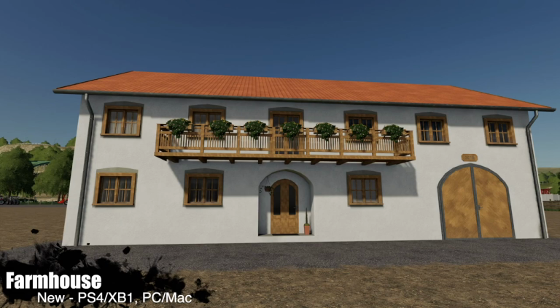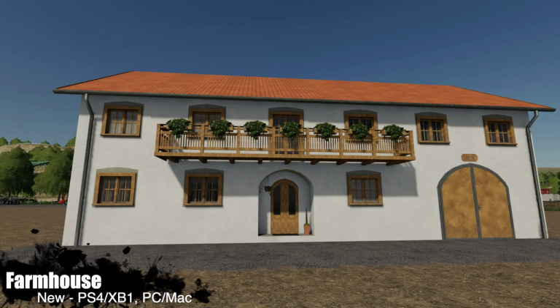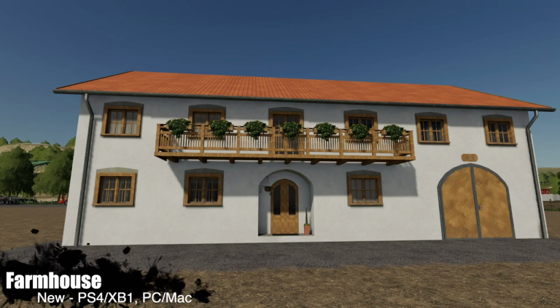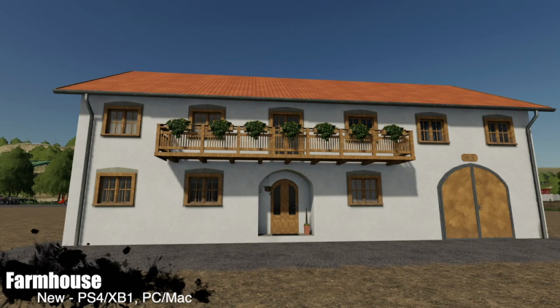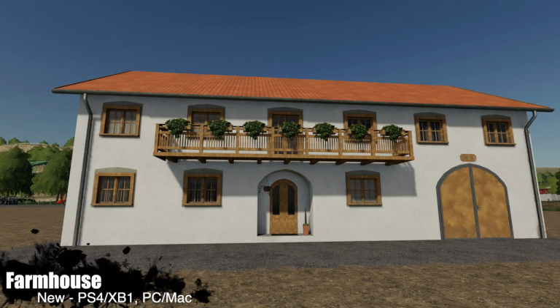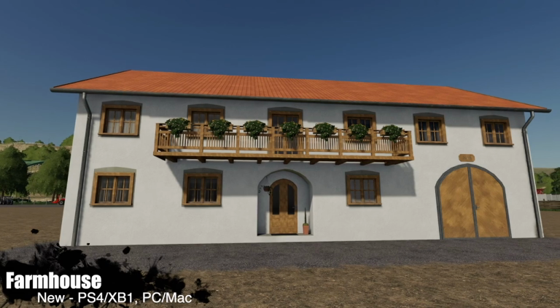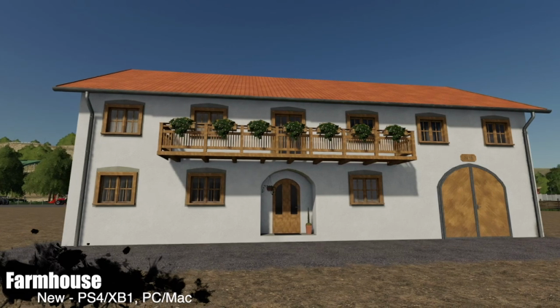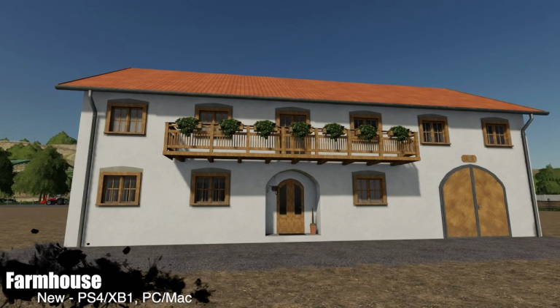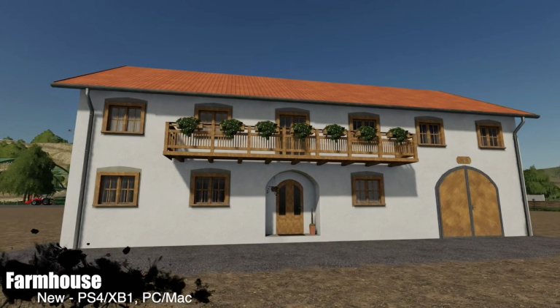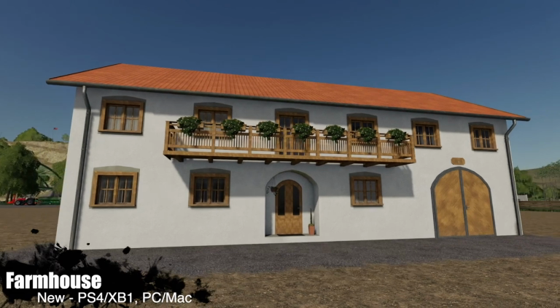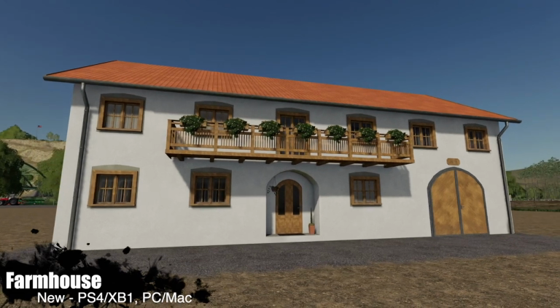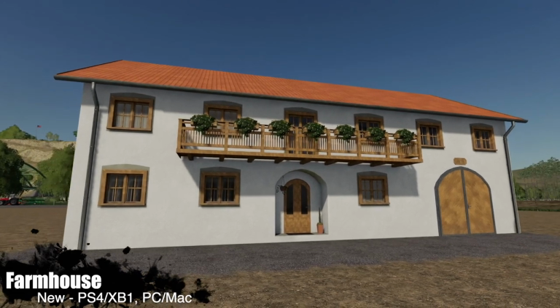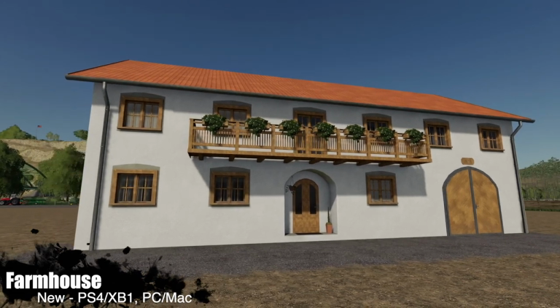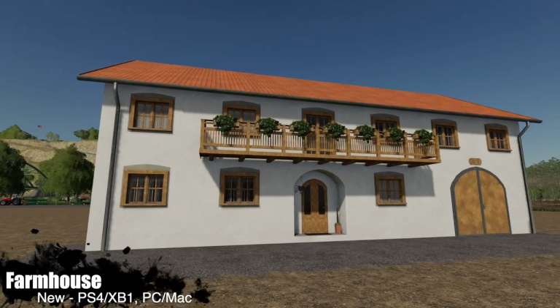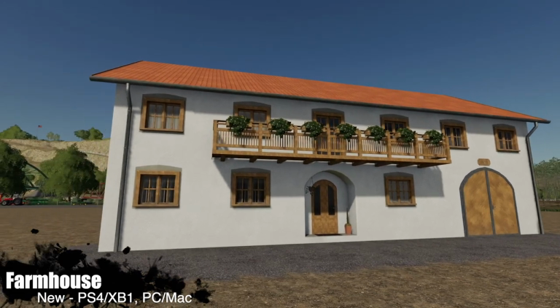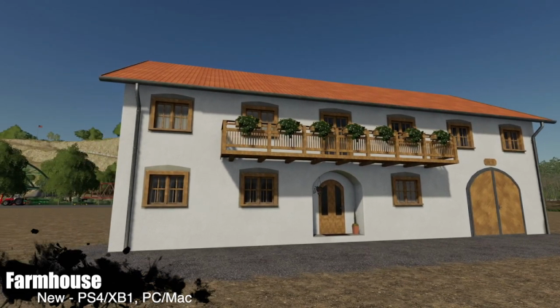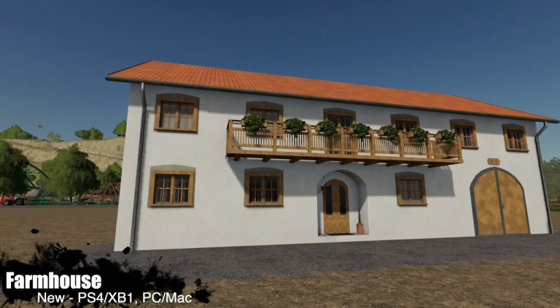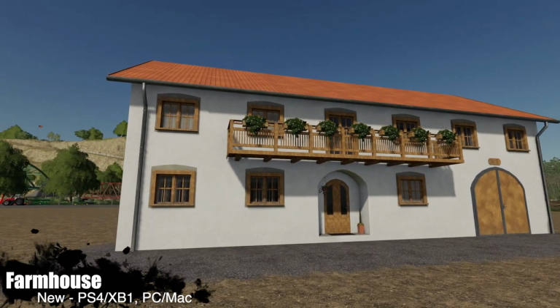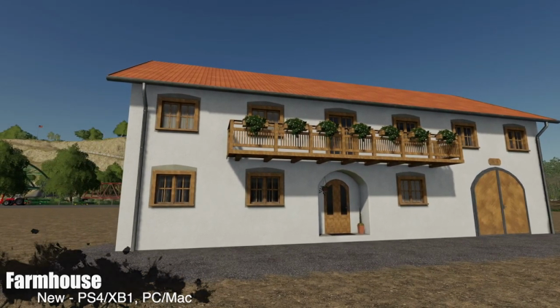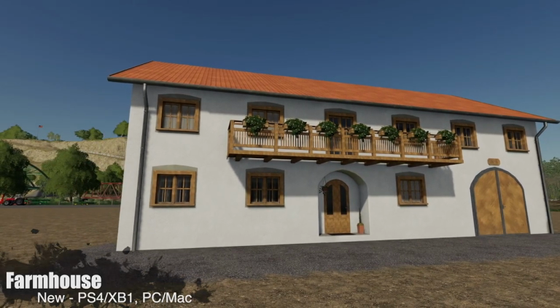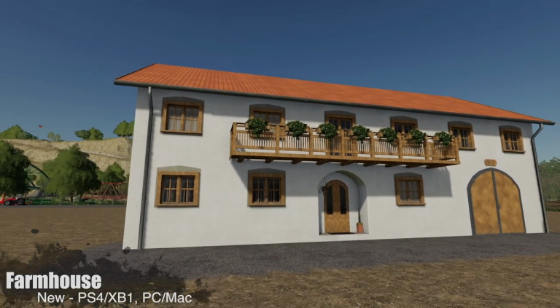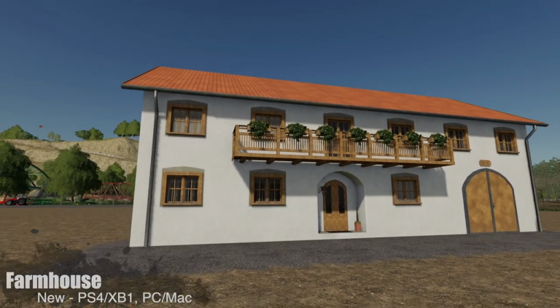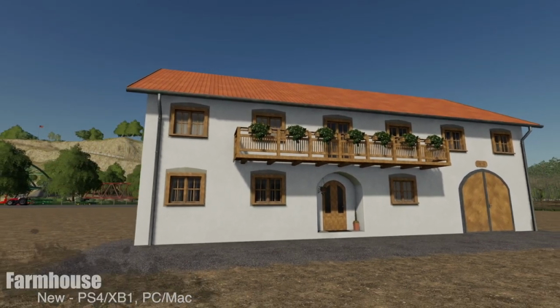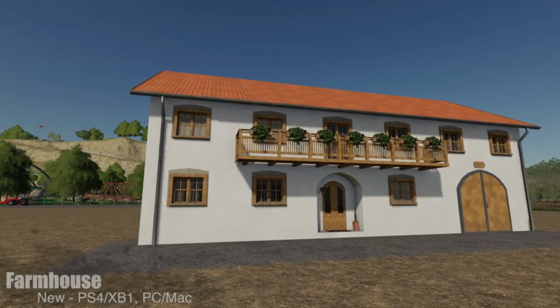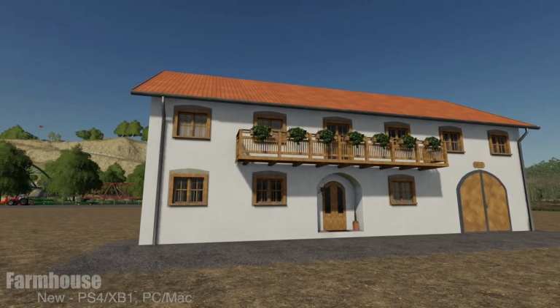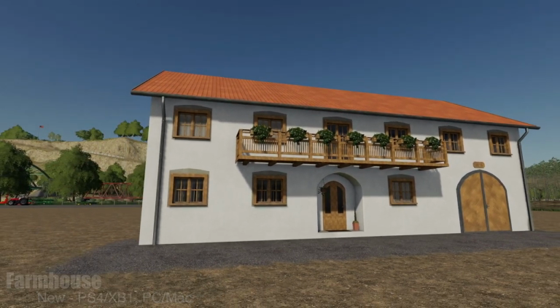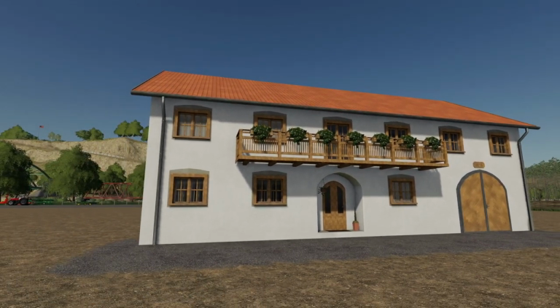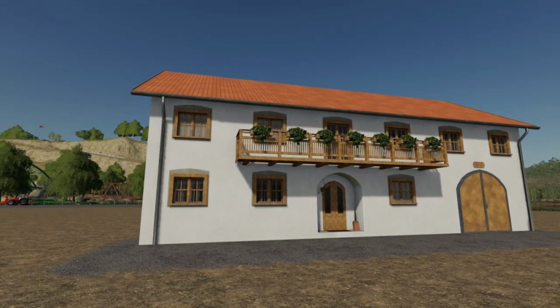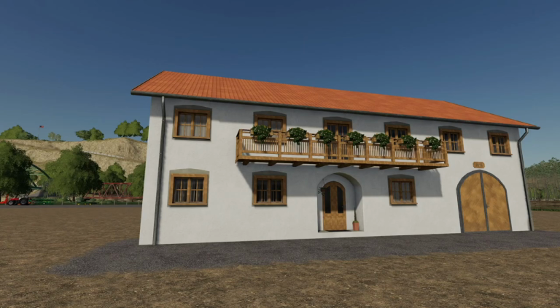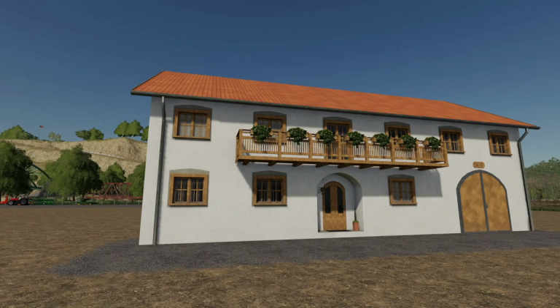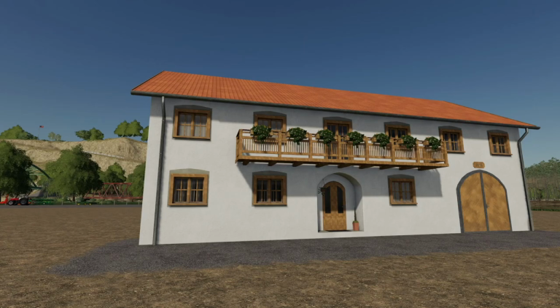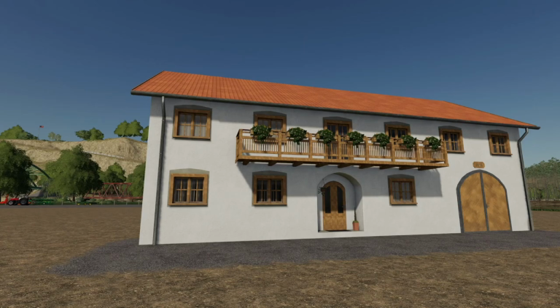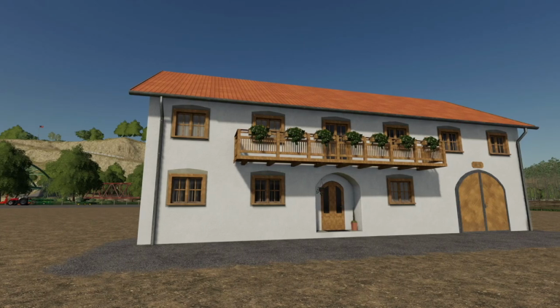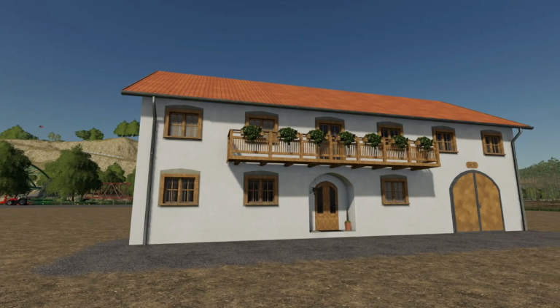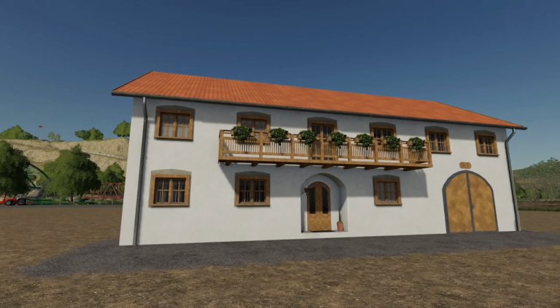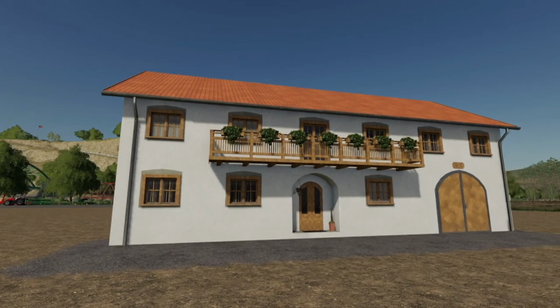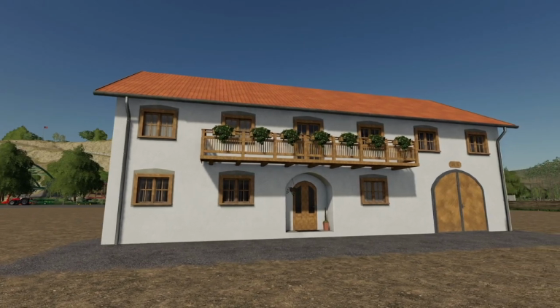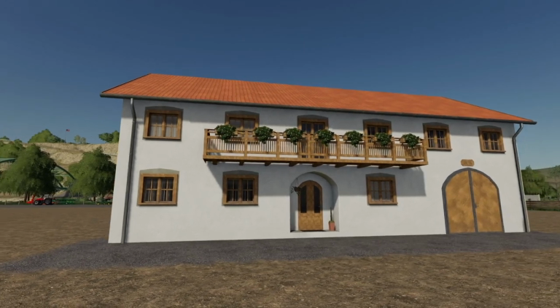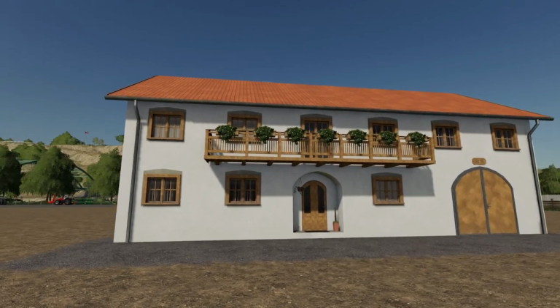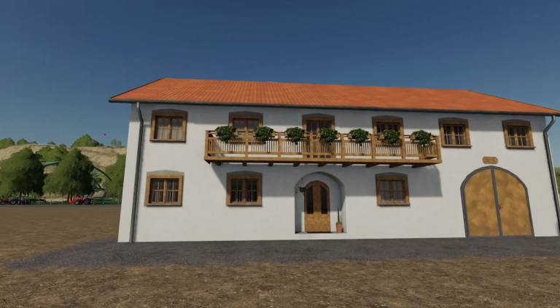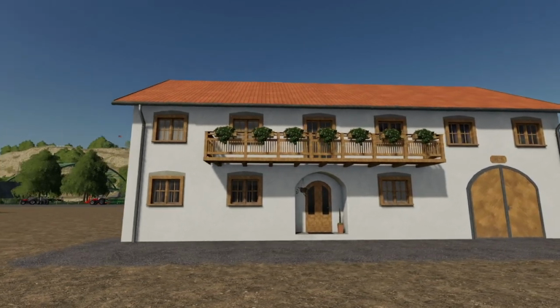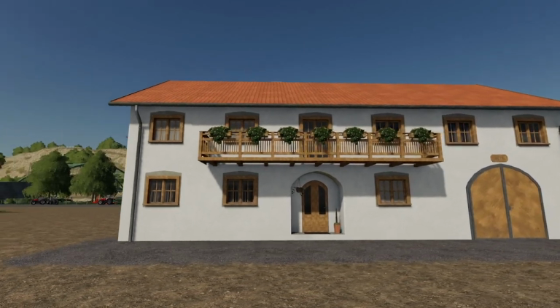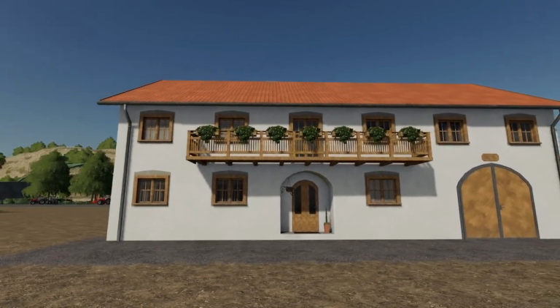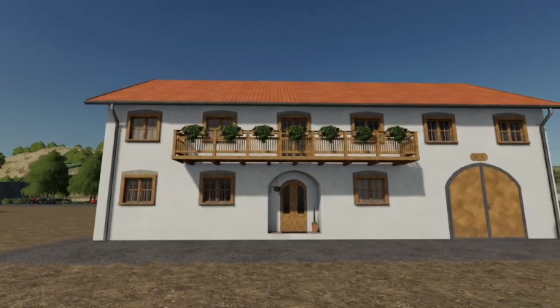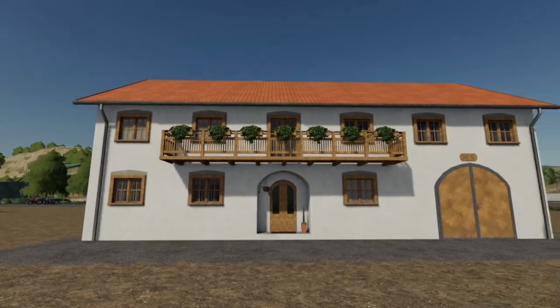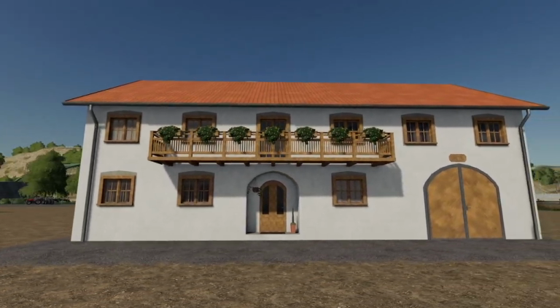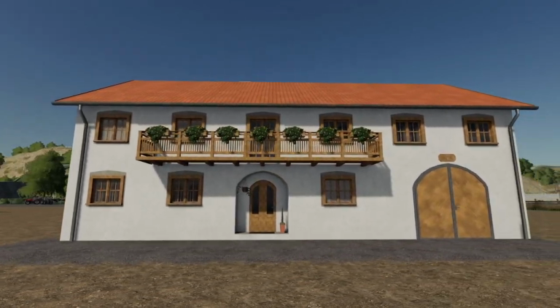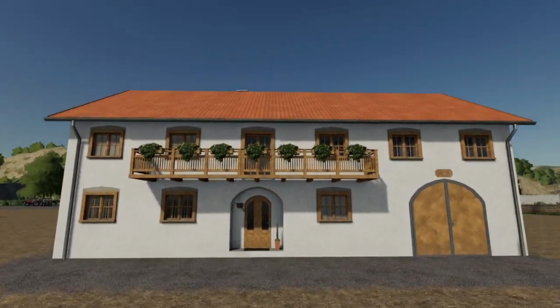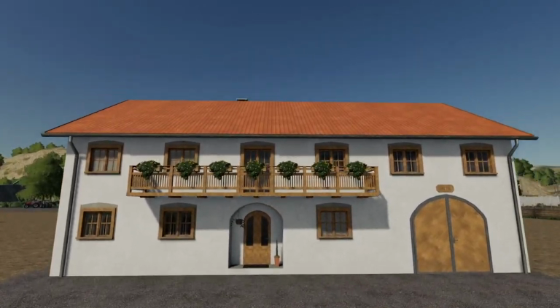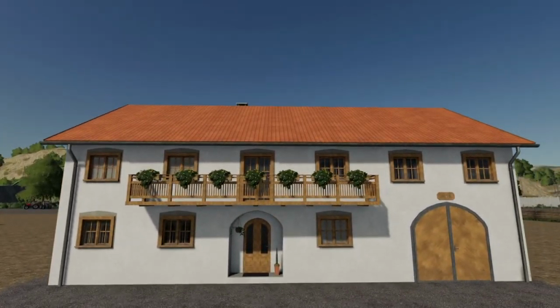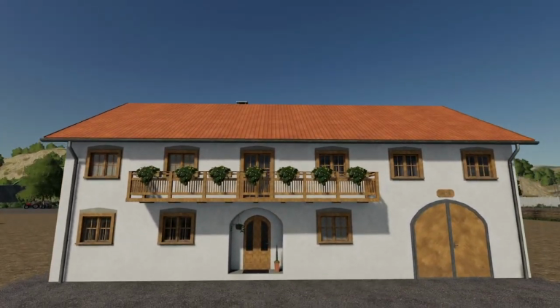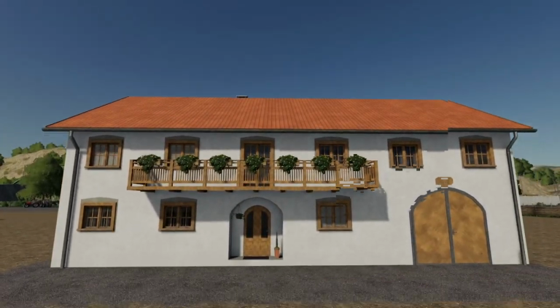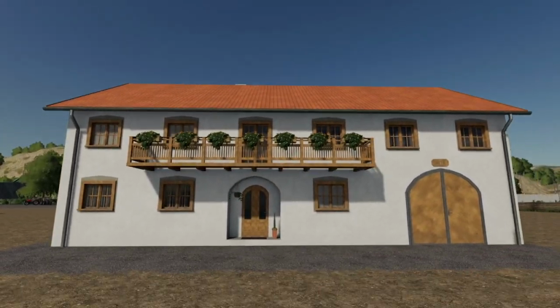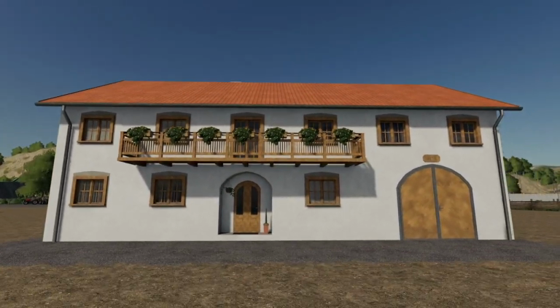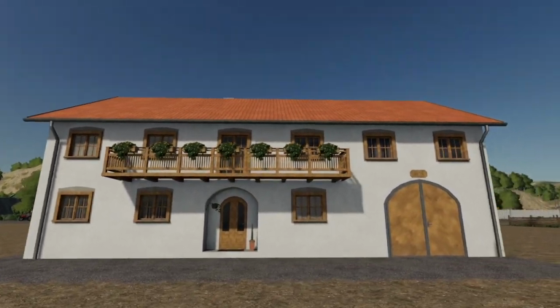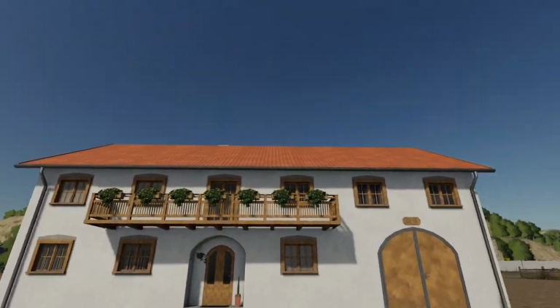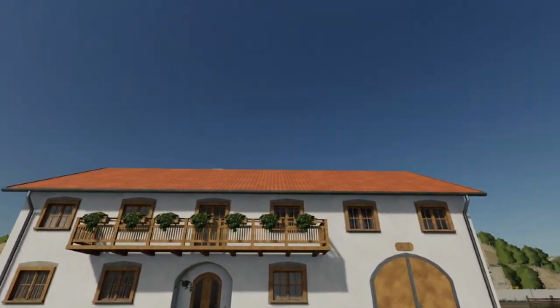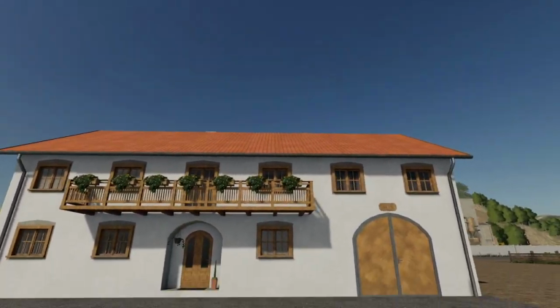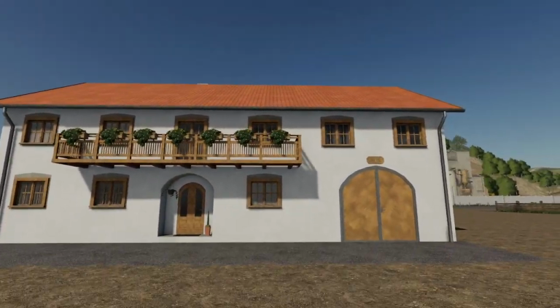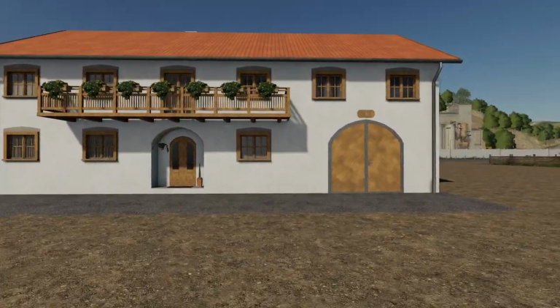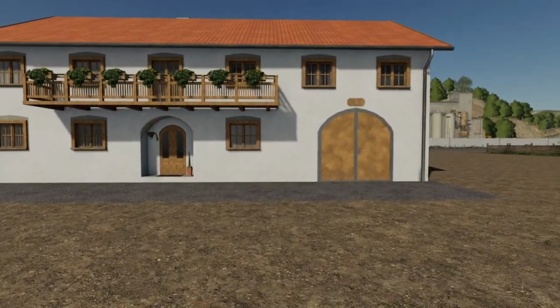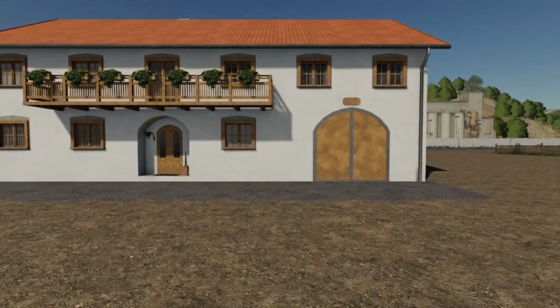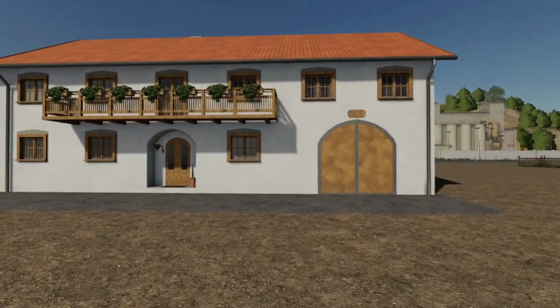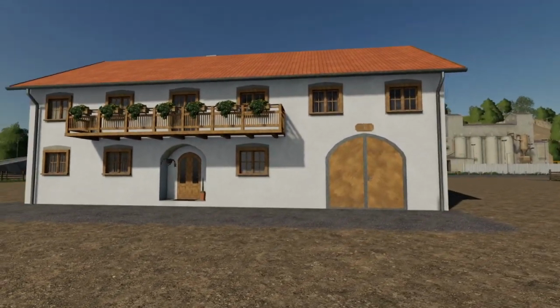As always, stuff like this is going to be found in Placeables and in Animal Pens. It does place down grass - since we have dirt everywhere around here, any texture changes will be placed down and go out pretty far around the barn.